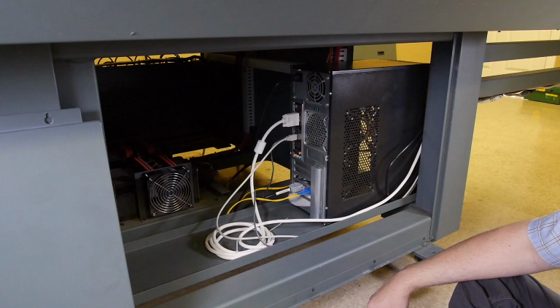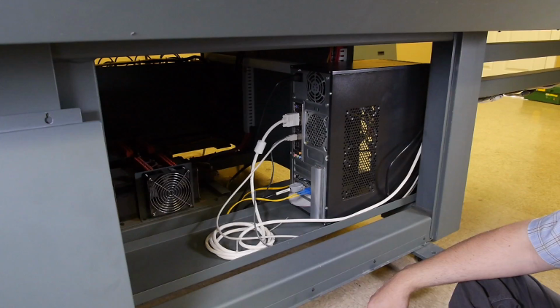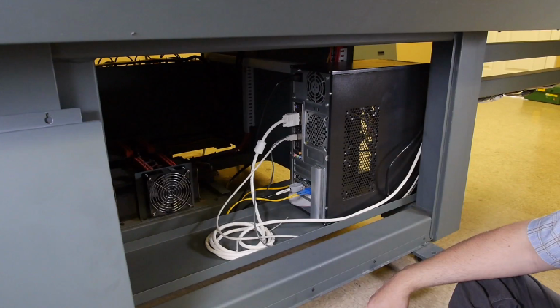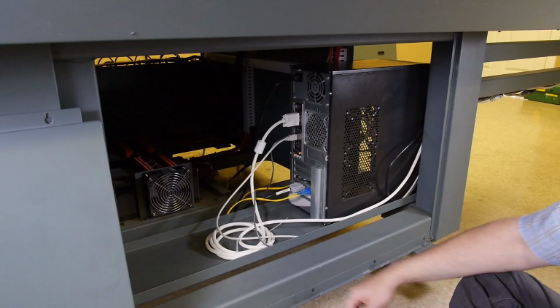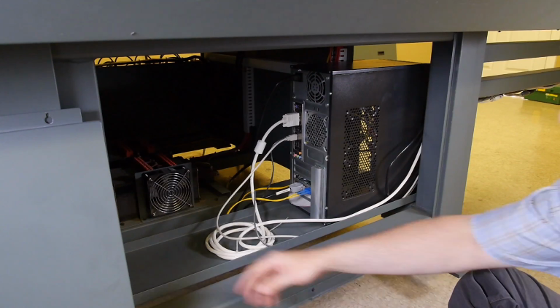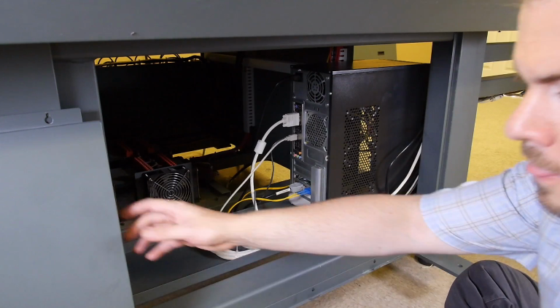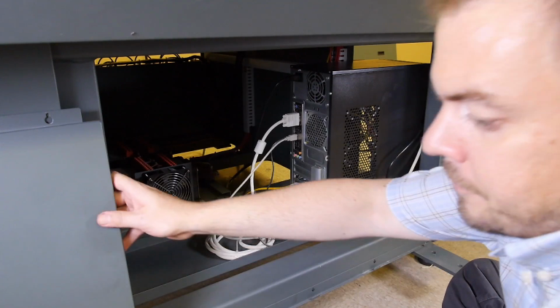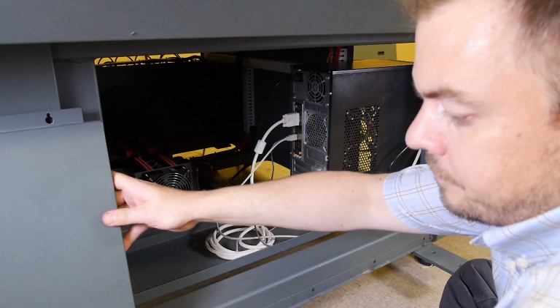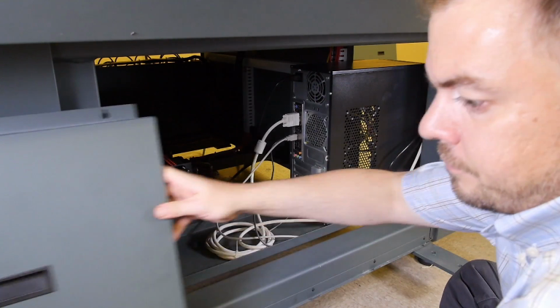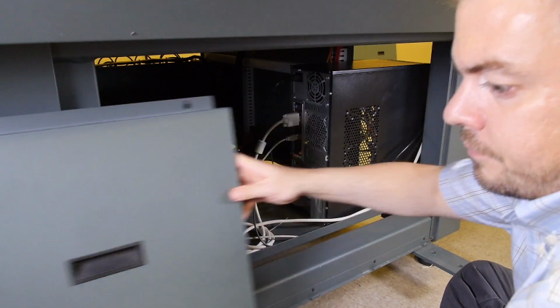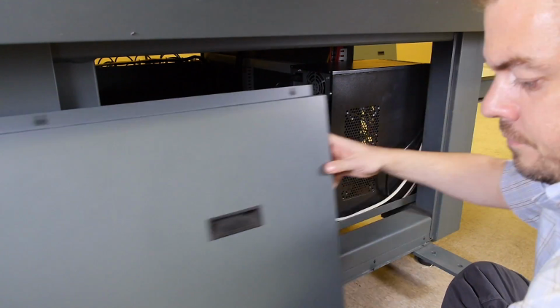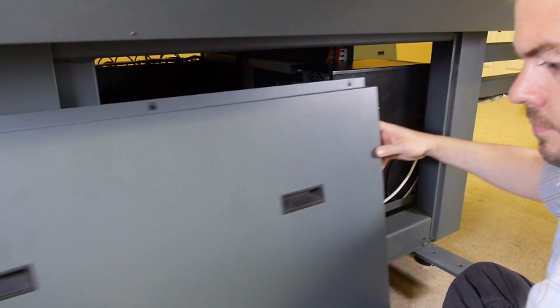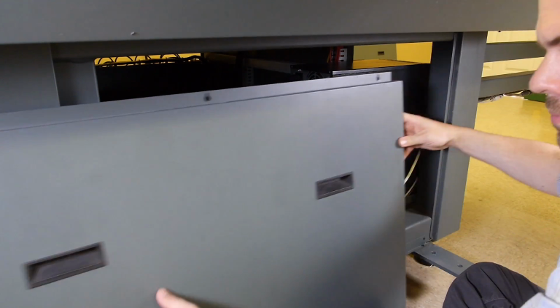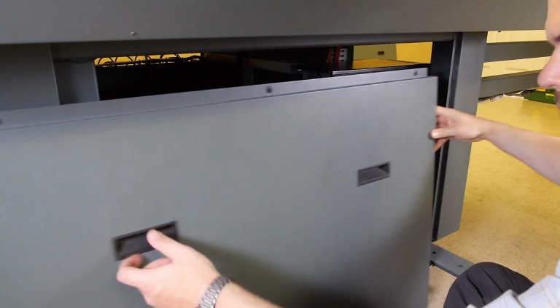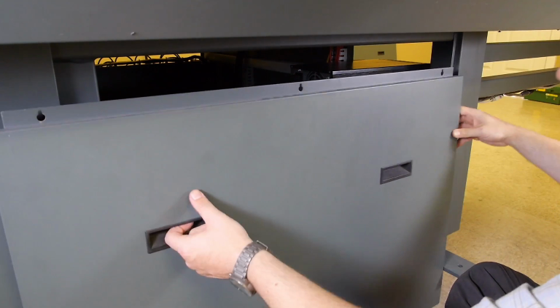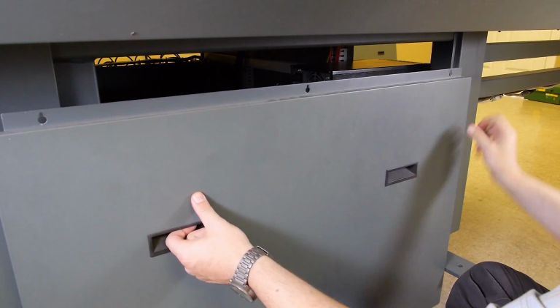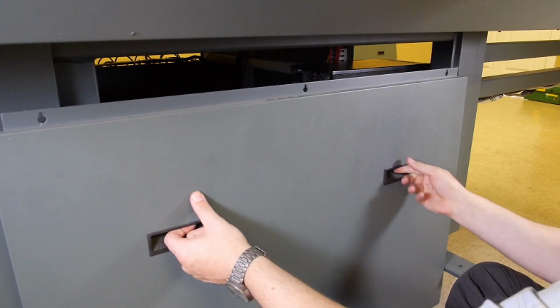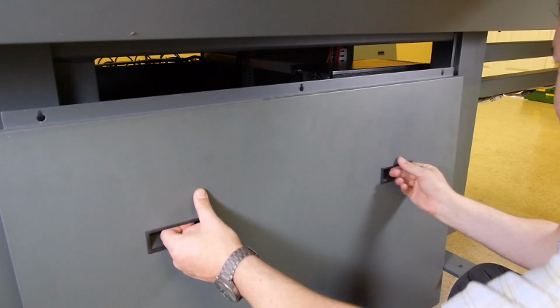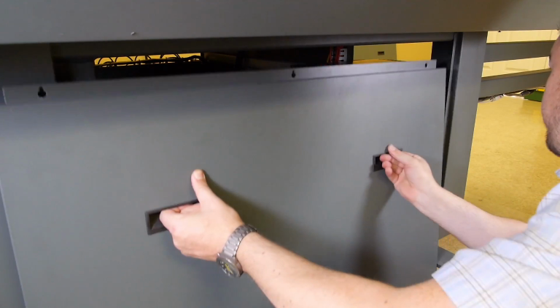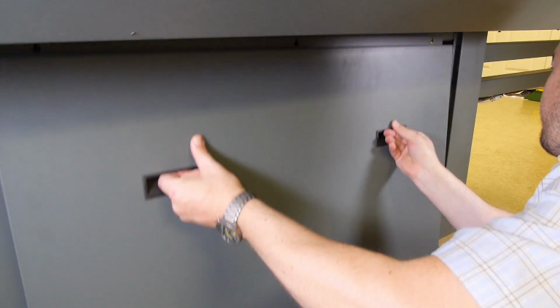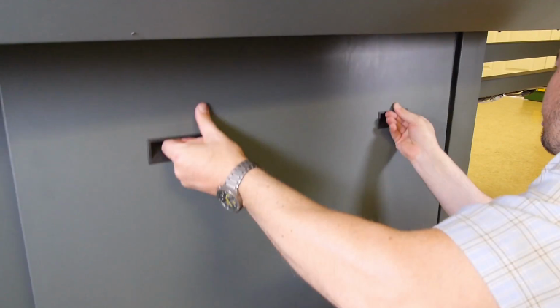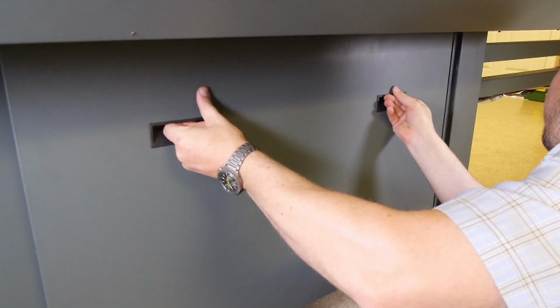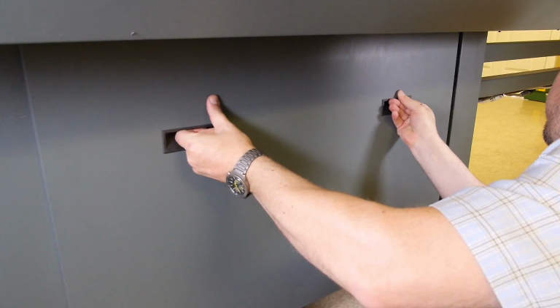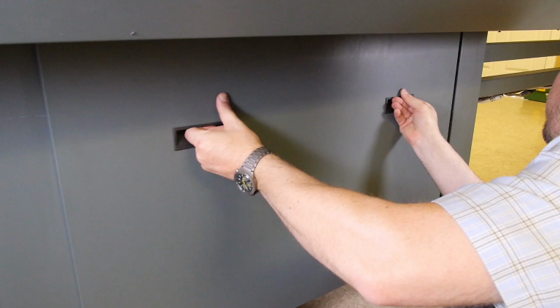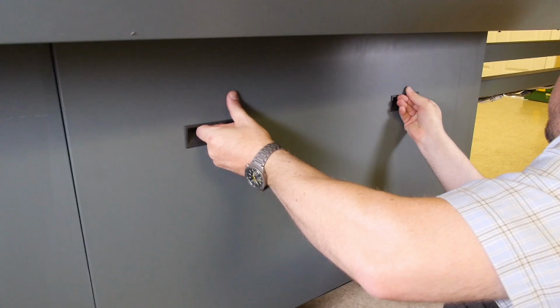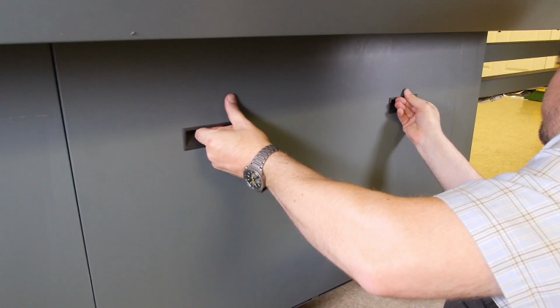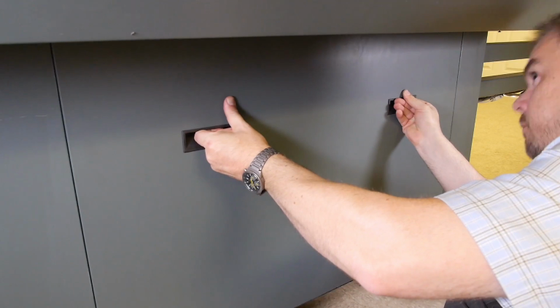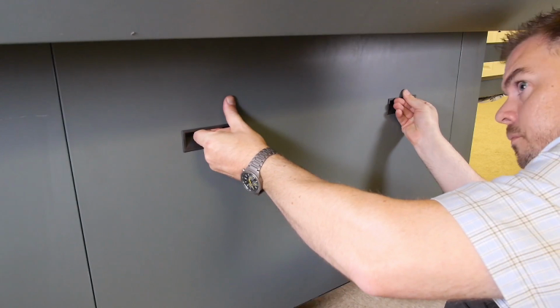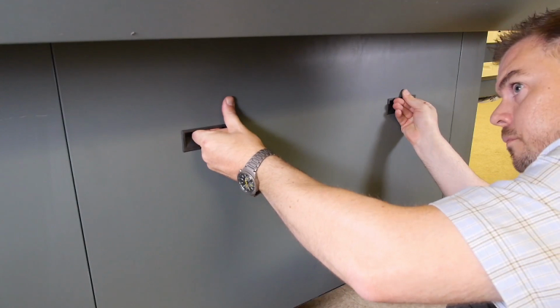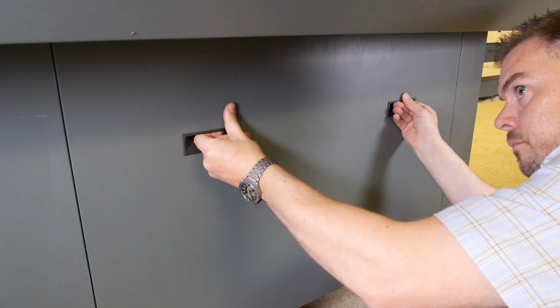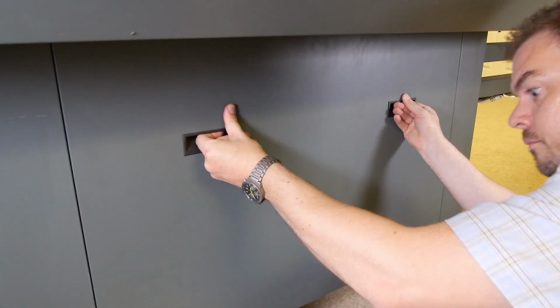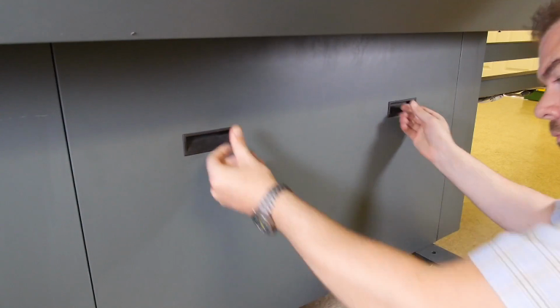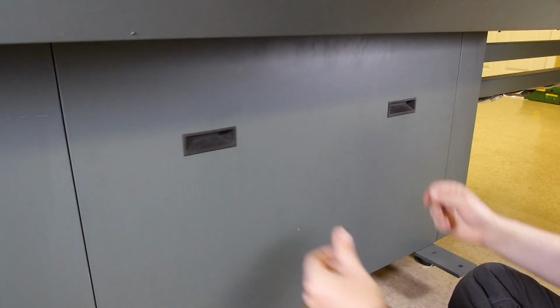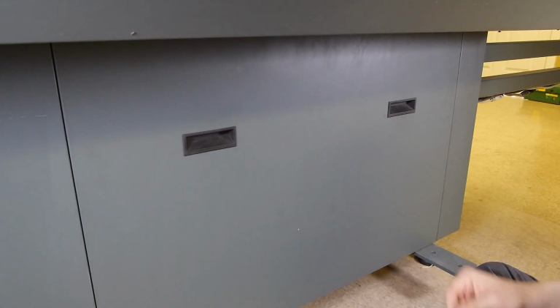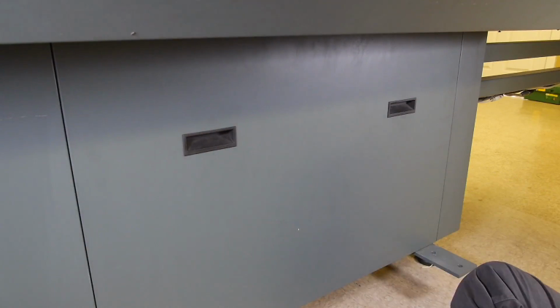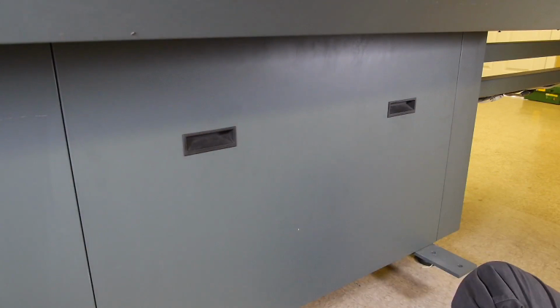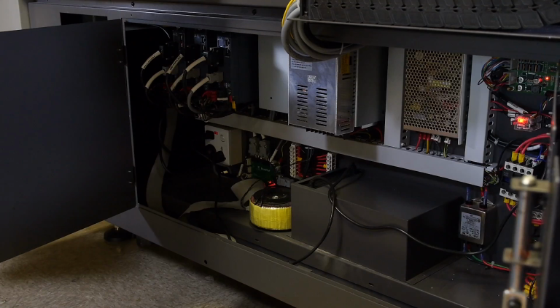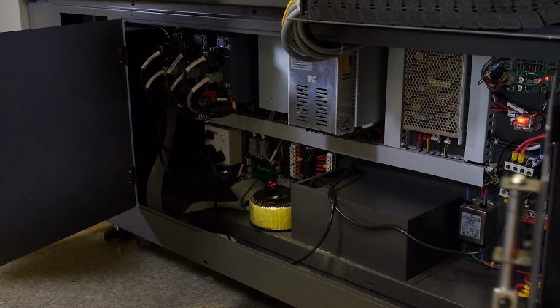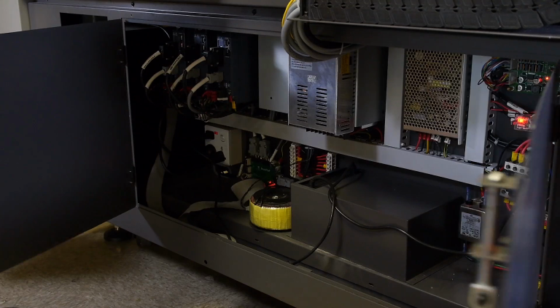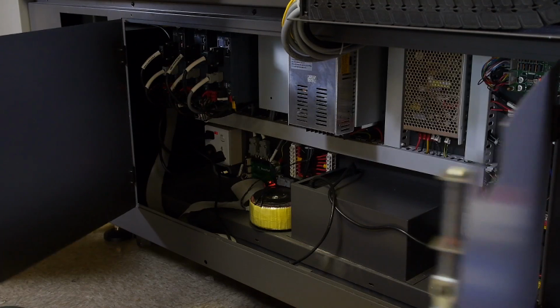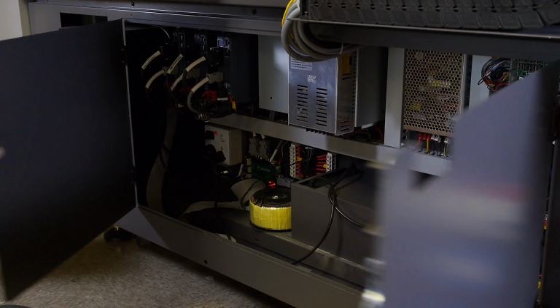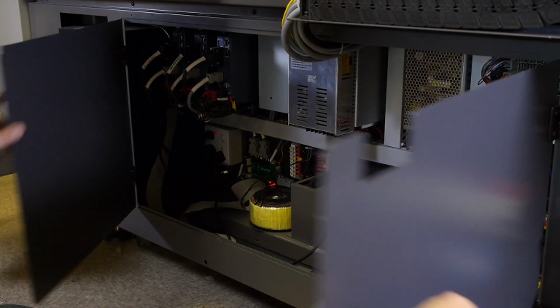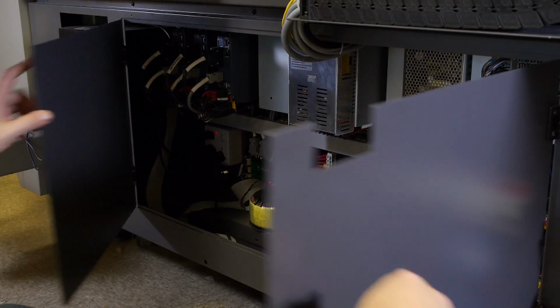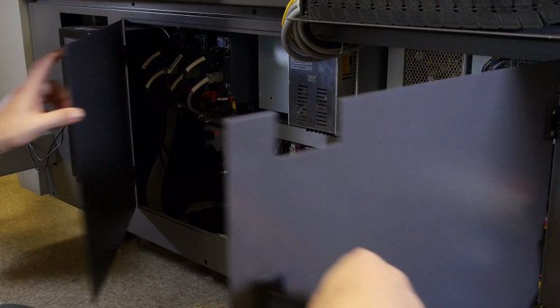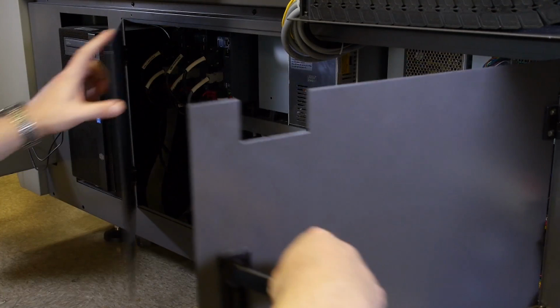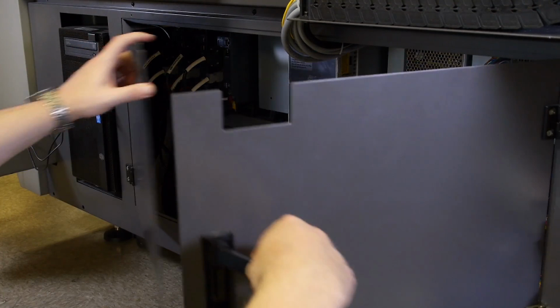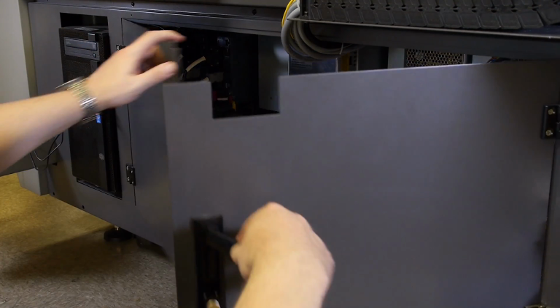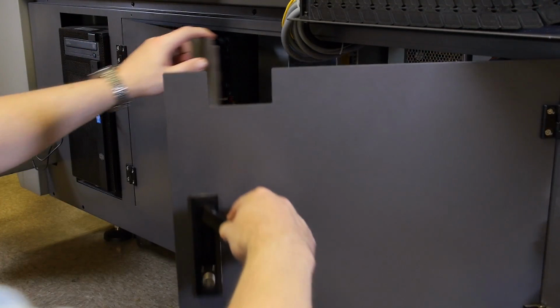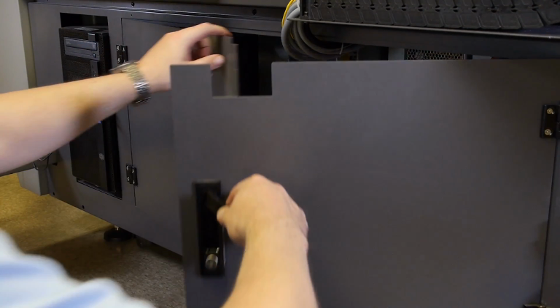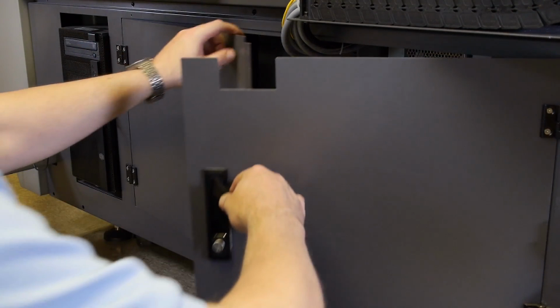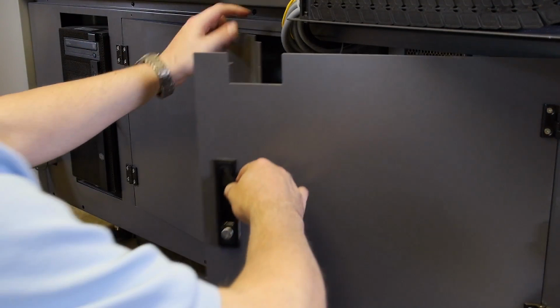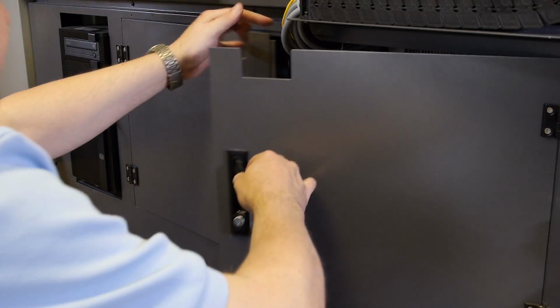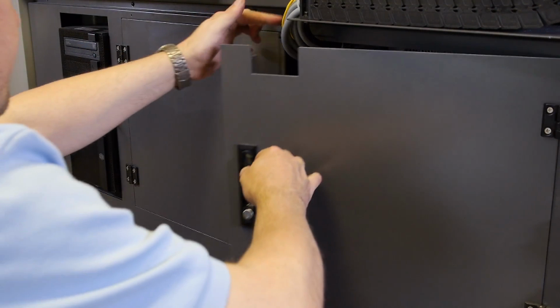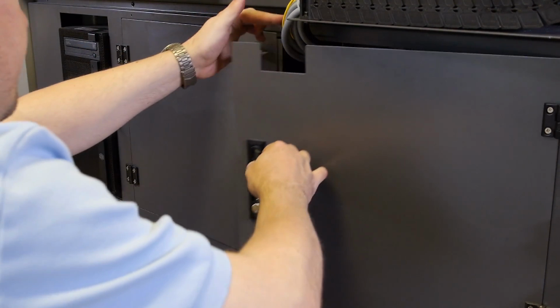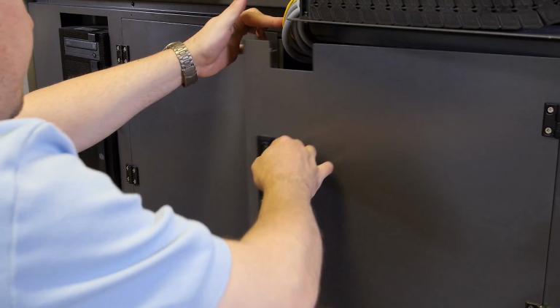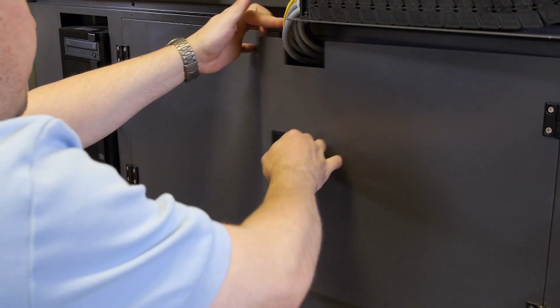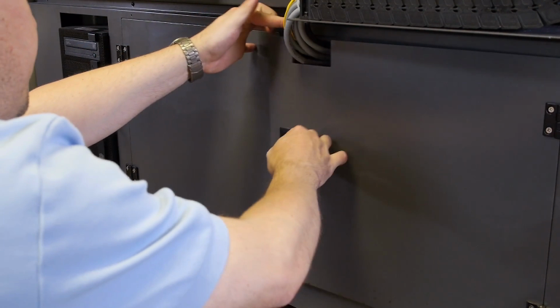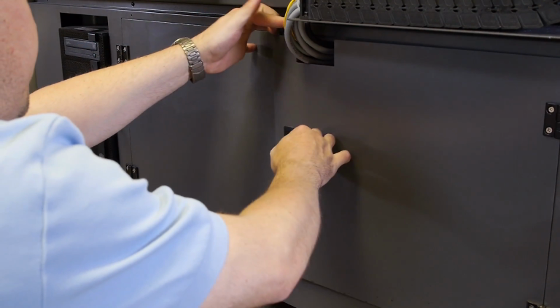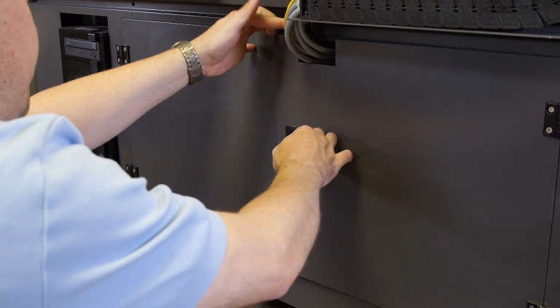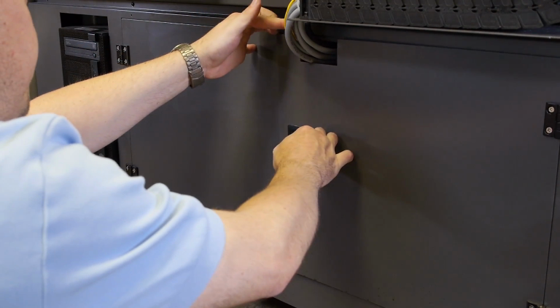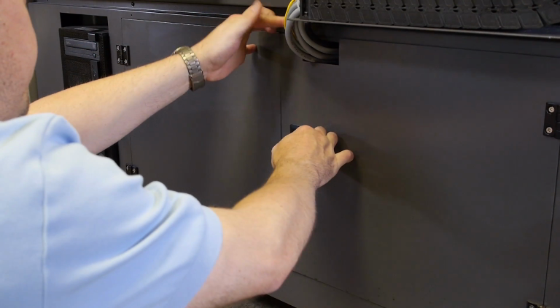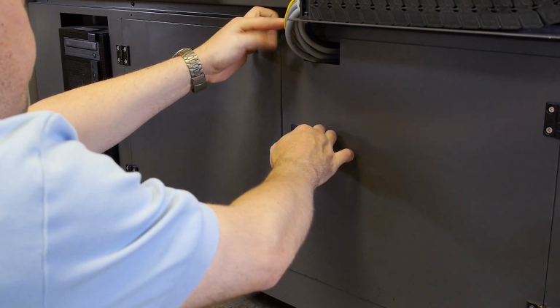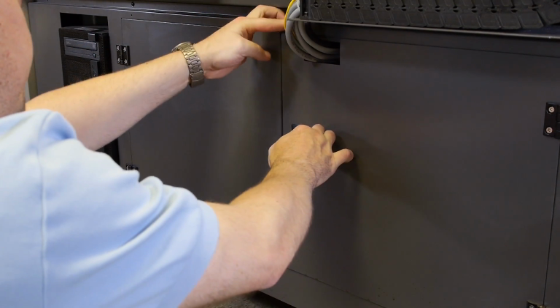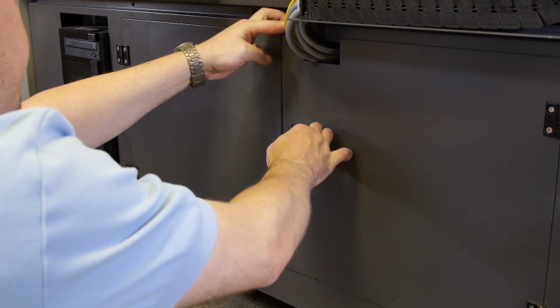If functioning properly, replace the side panel and end panel of the printer.